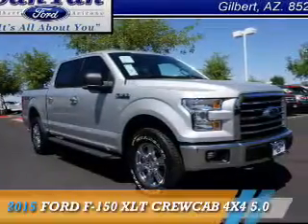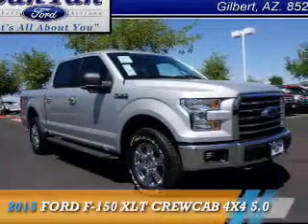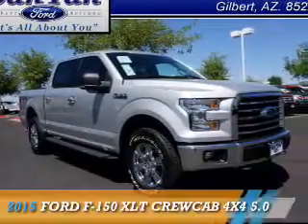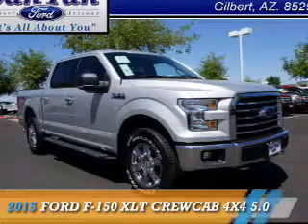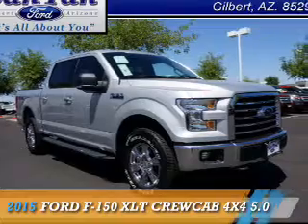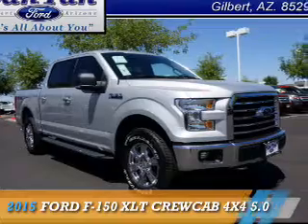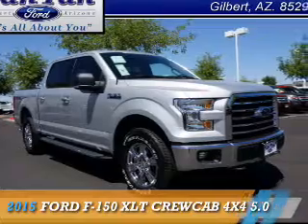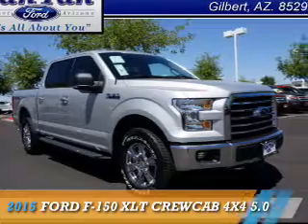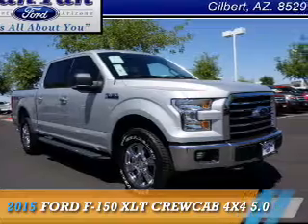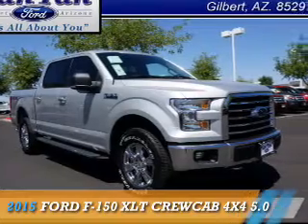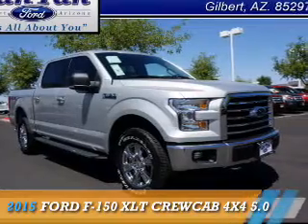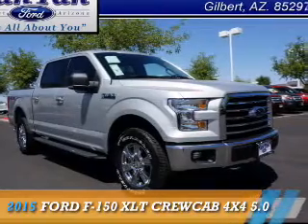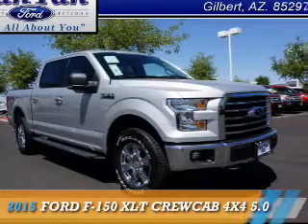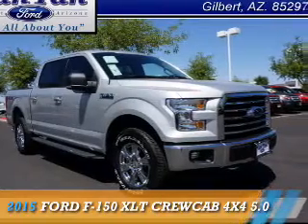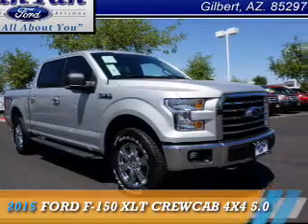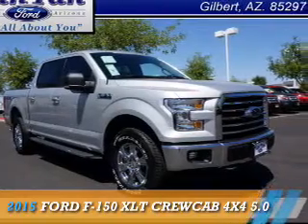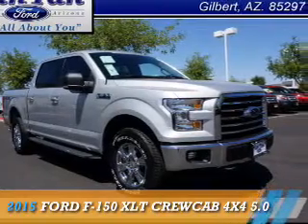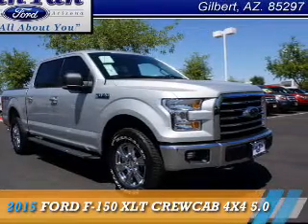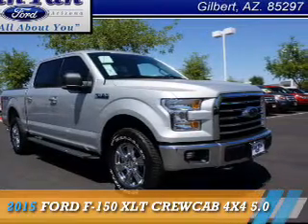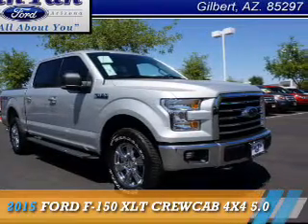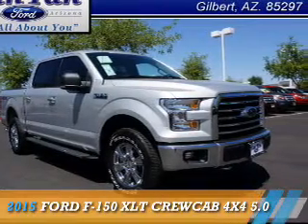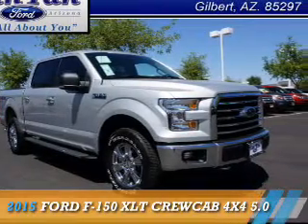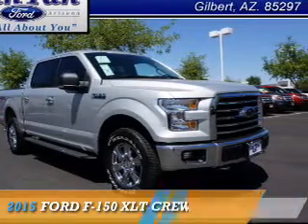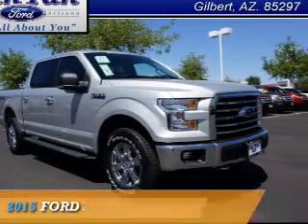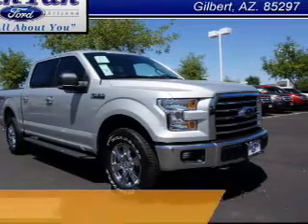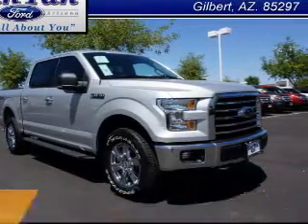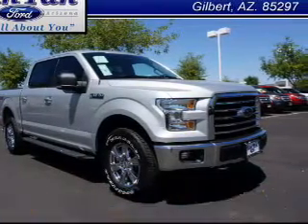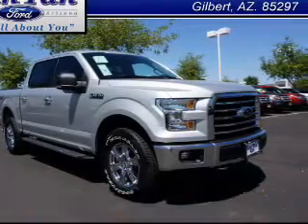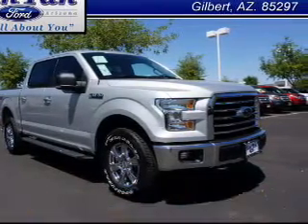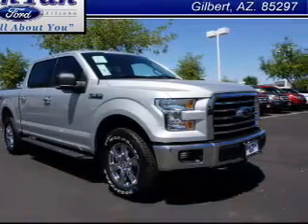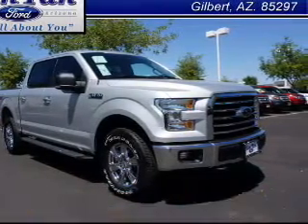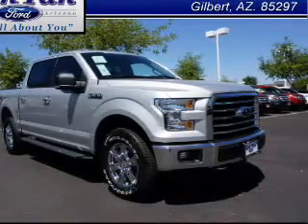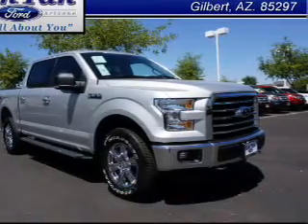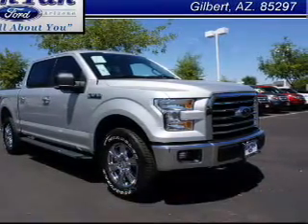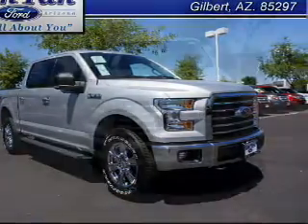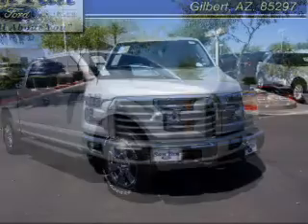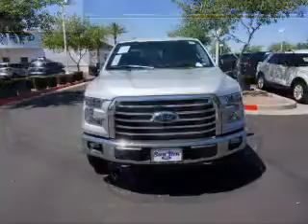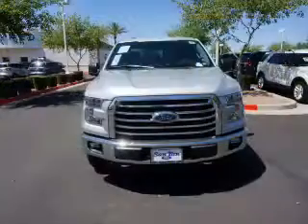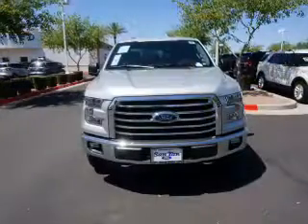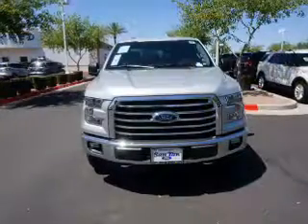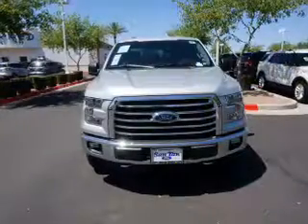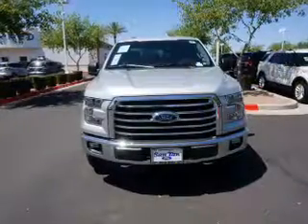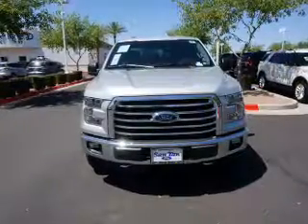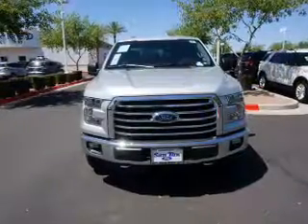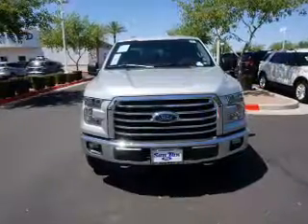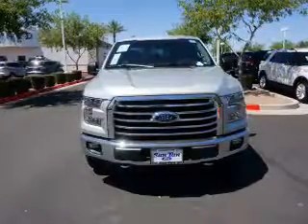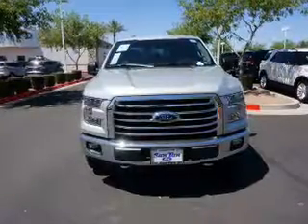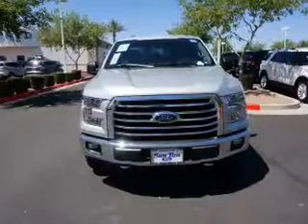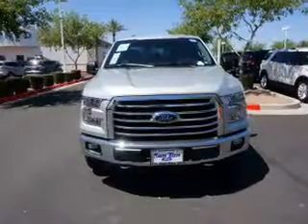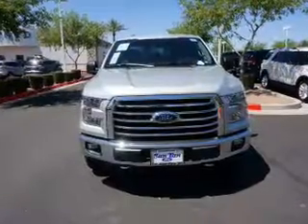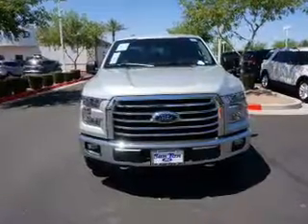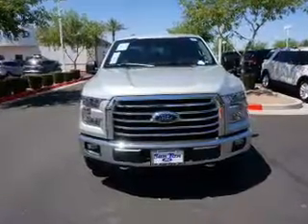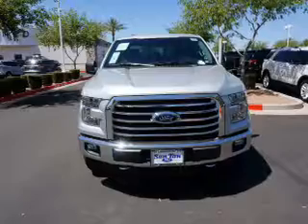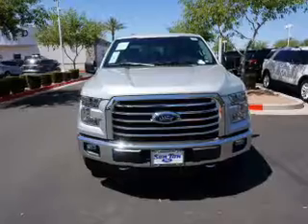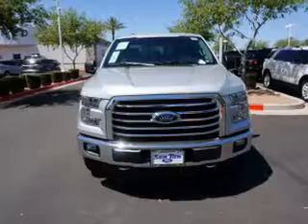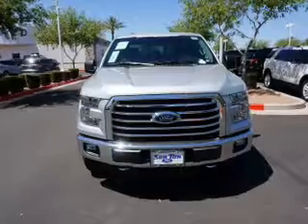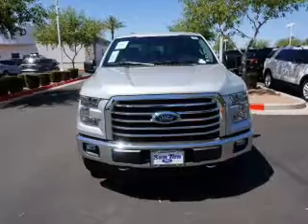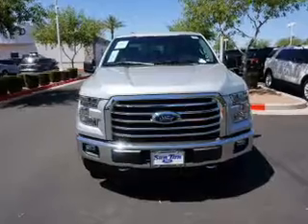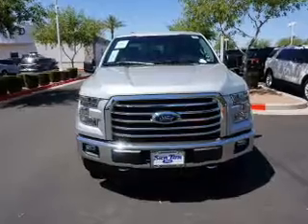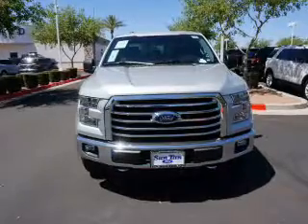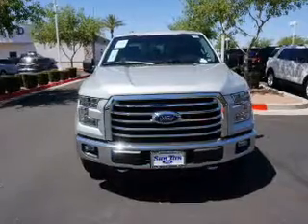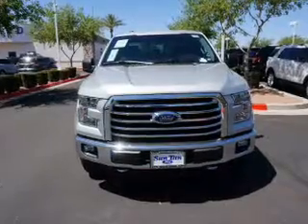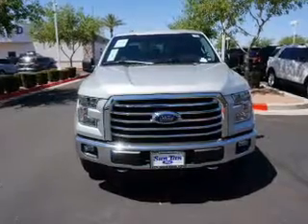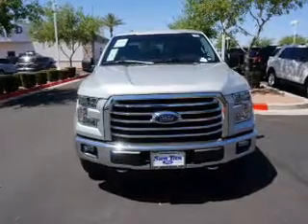Presenting the 2015 Ford F-150, it's powered by a 5-liter, 8-cylinder engine.